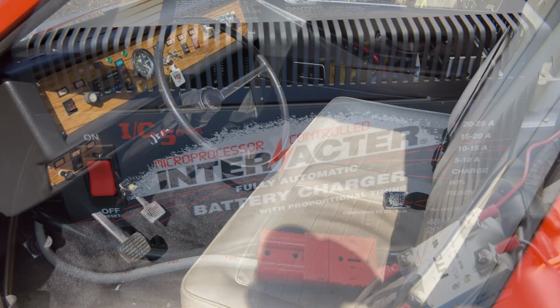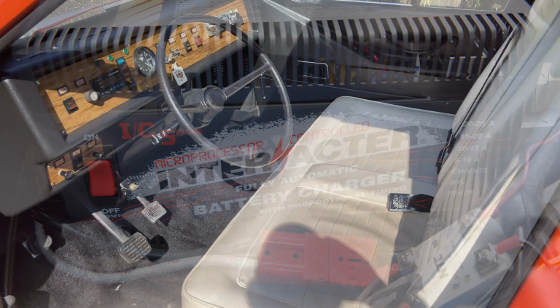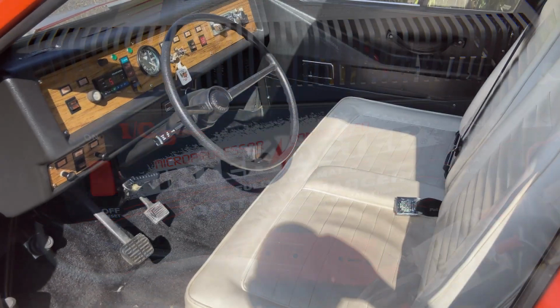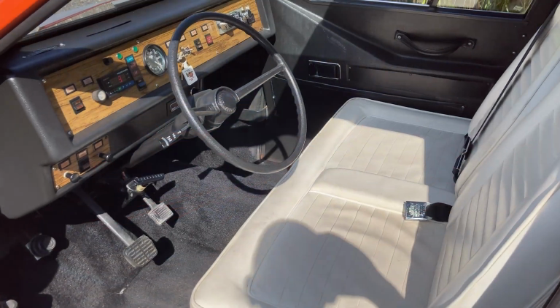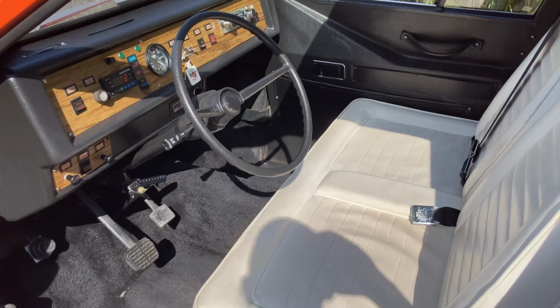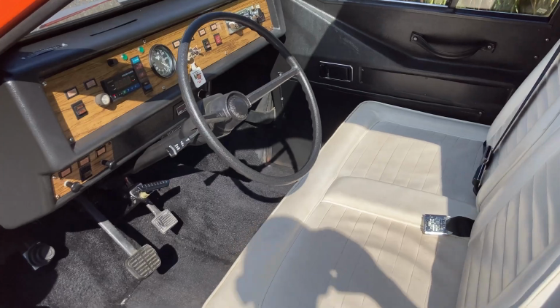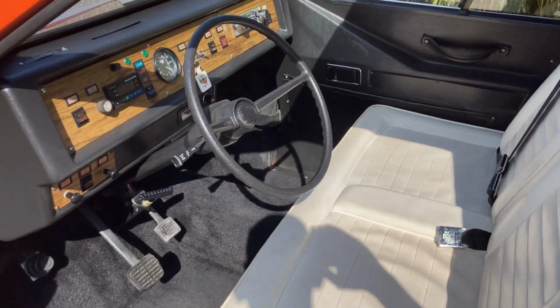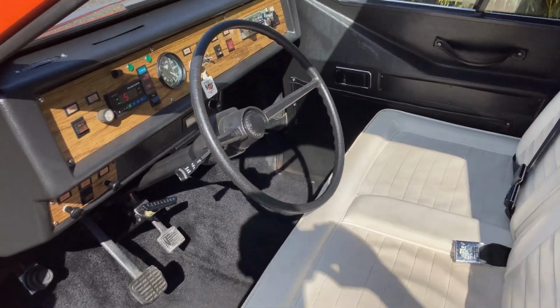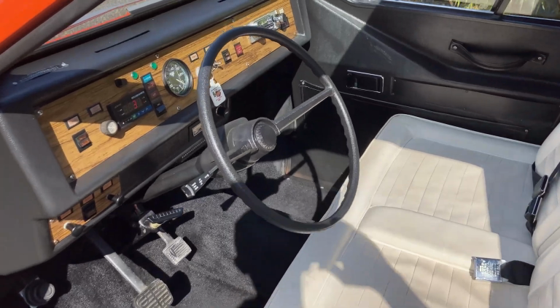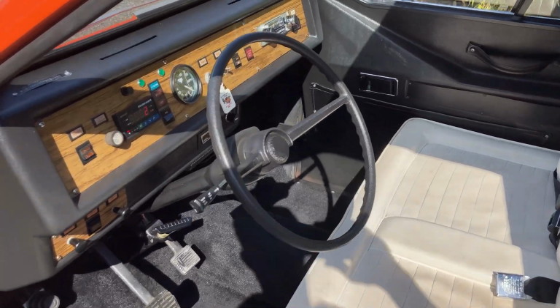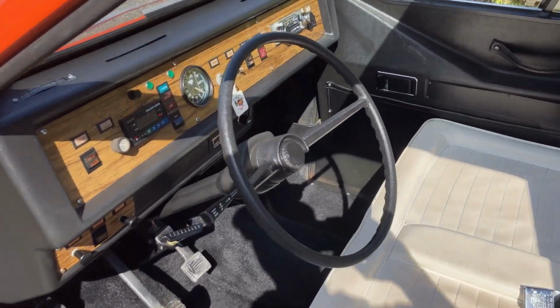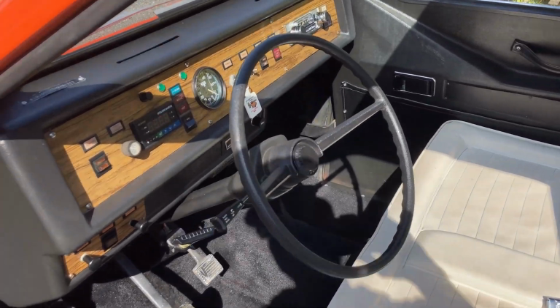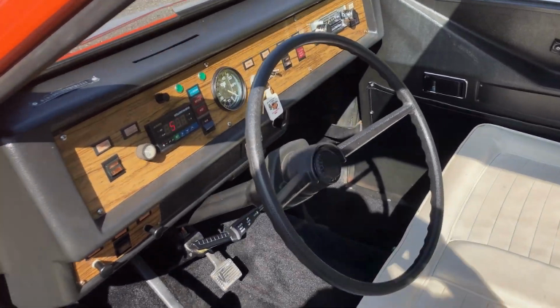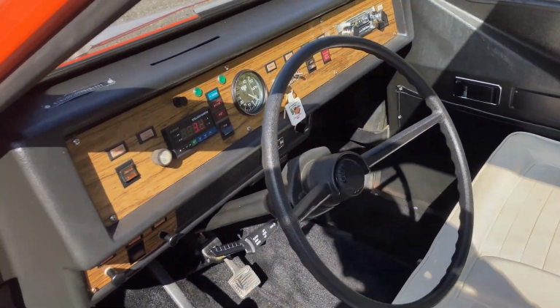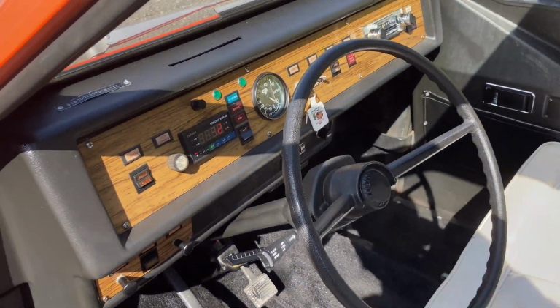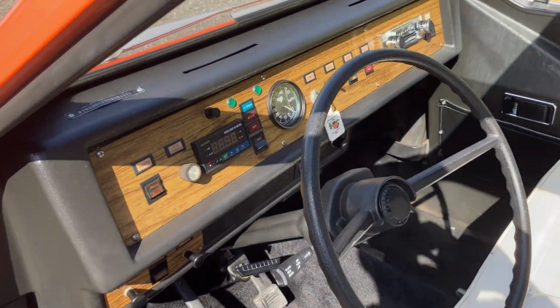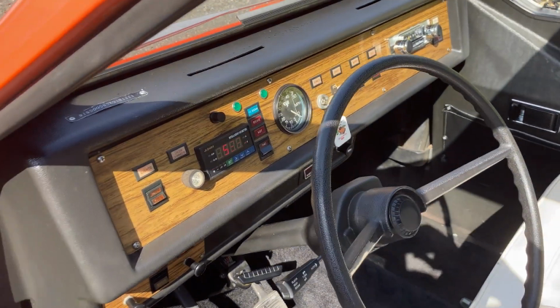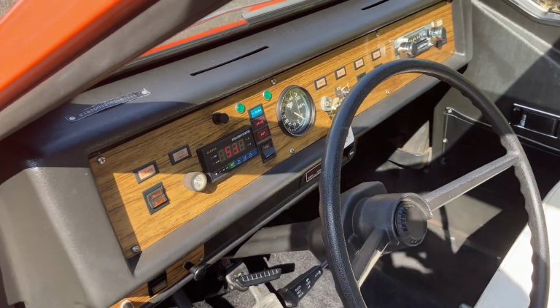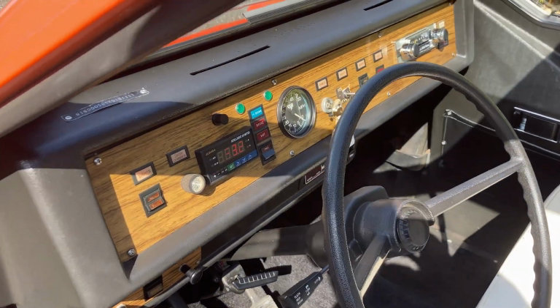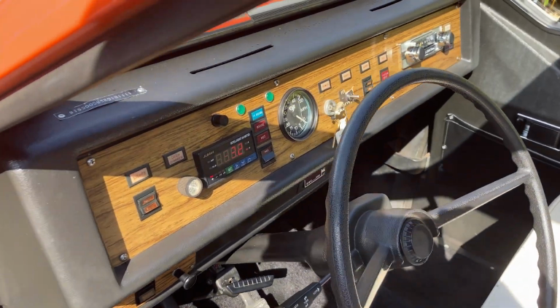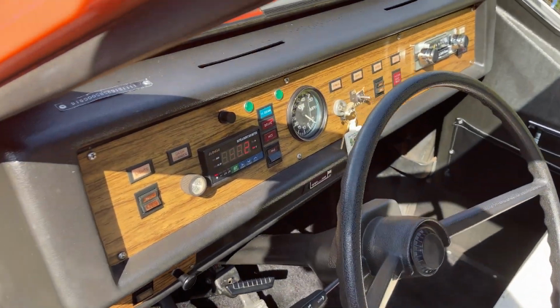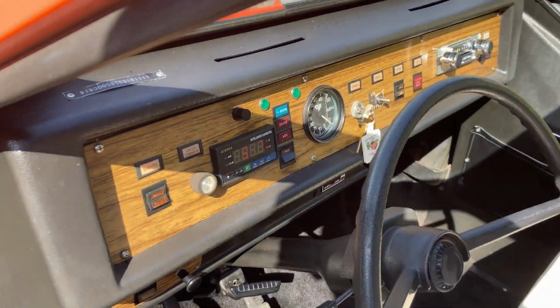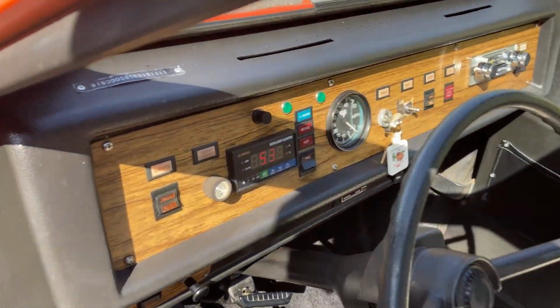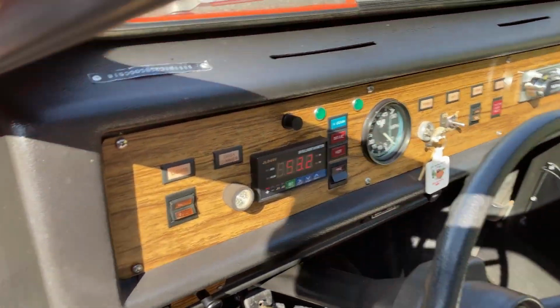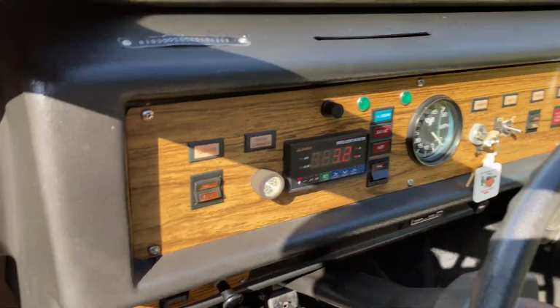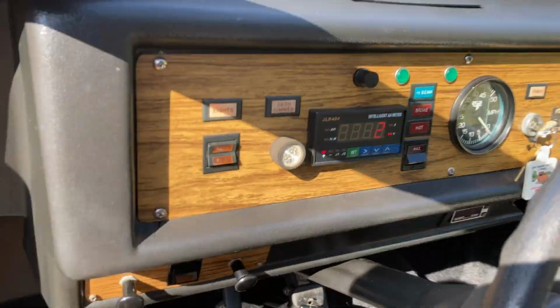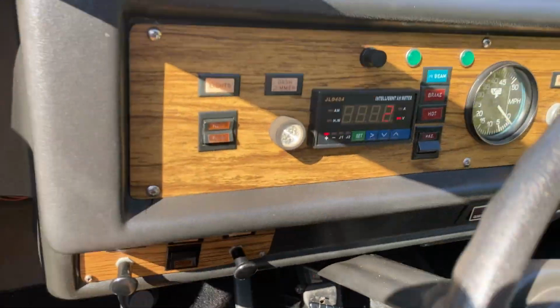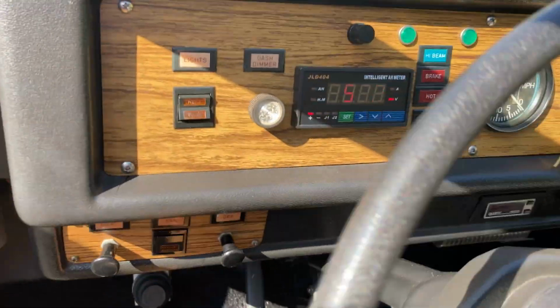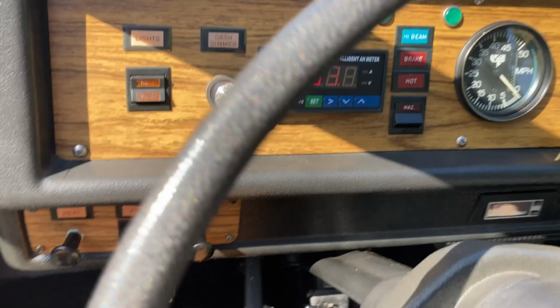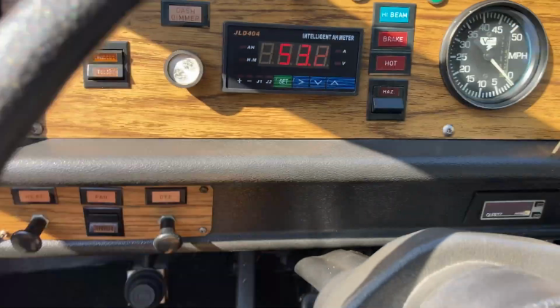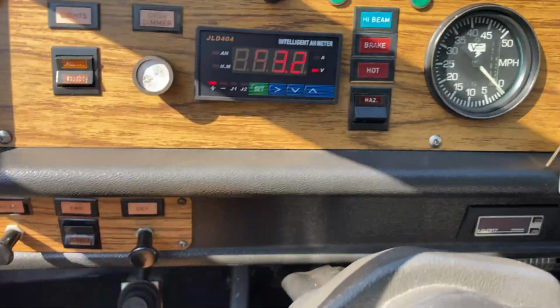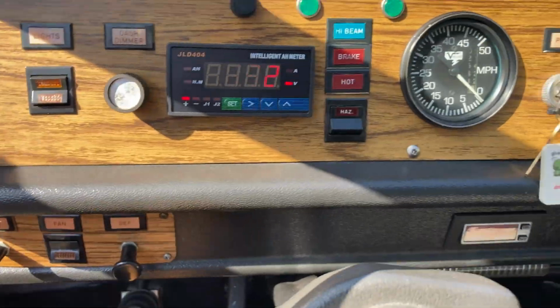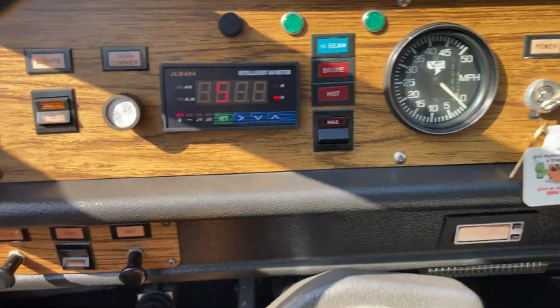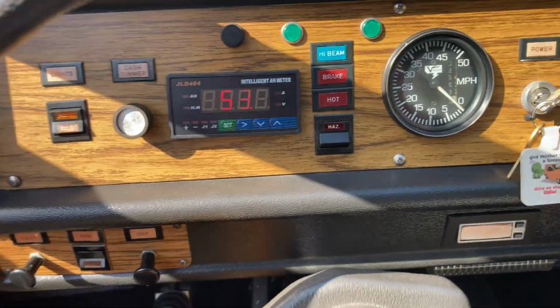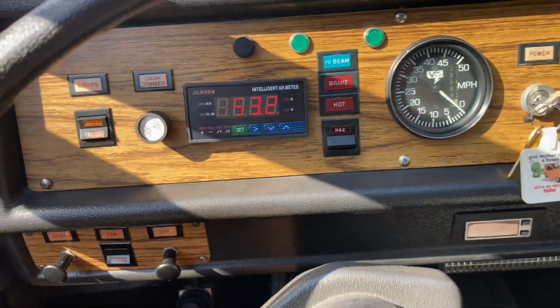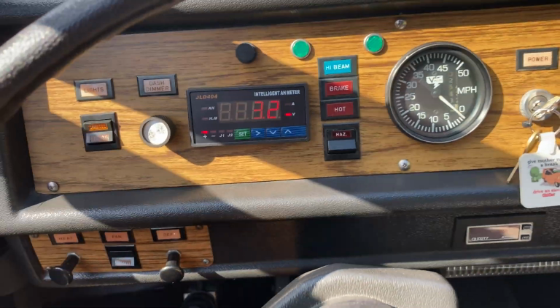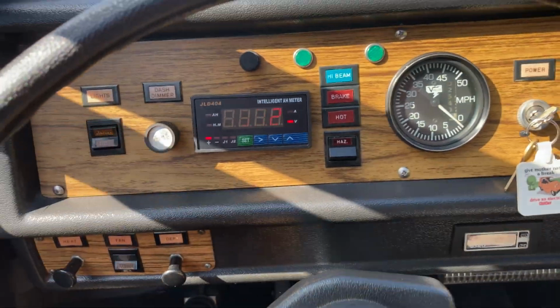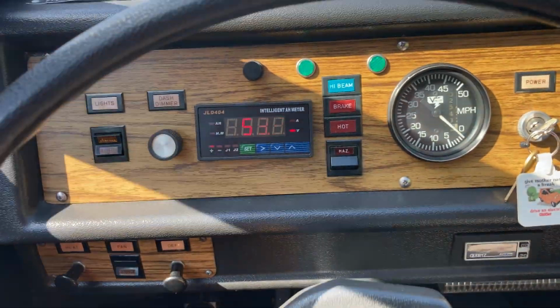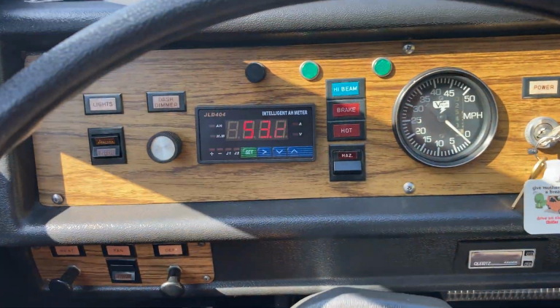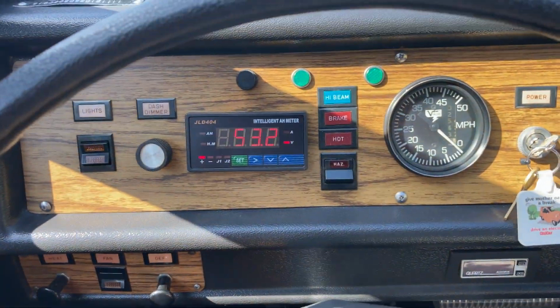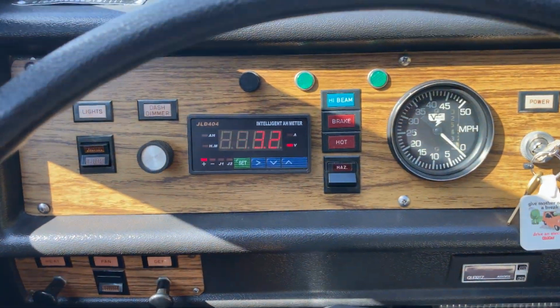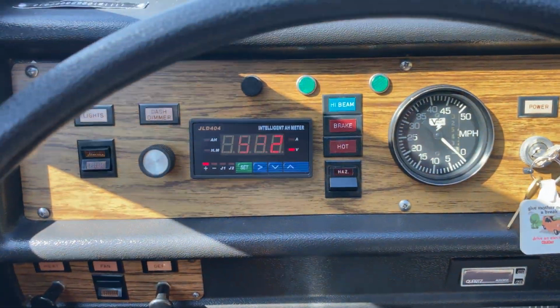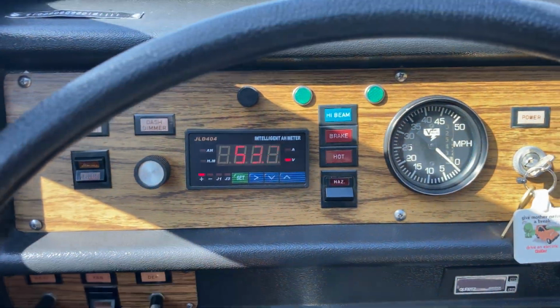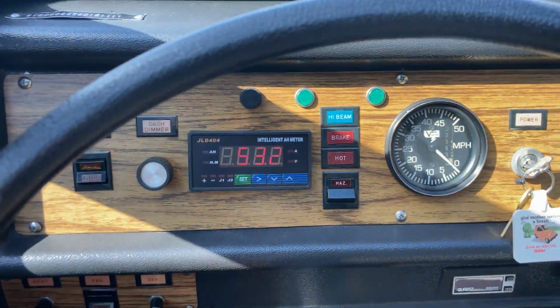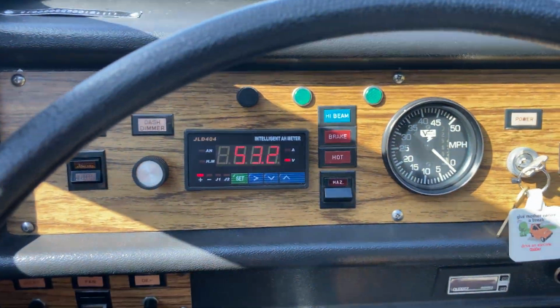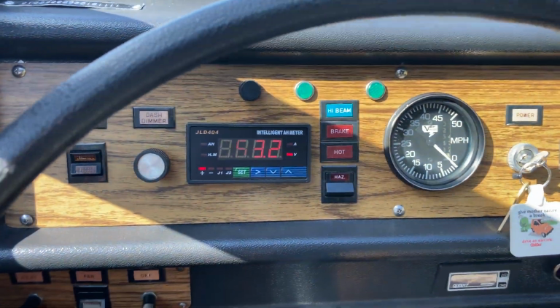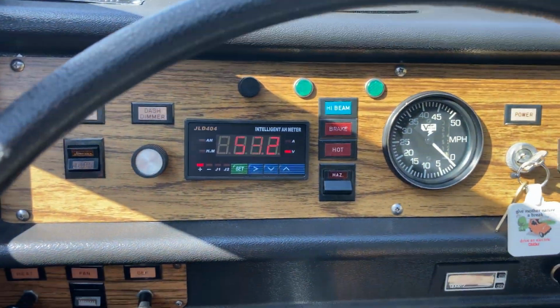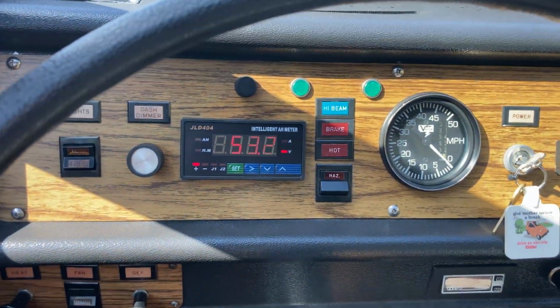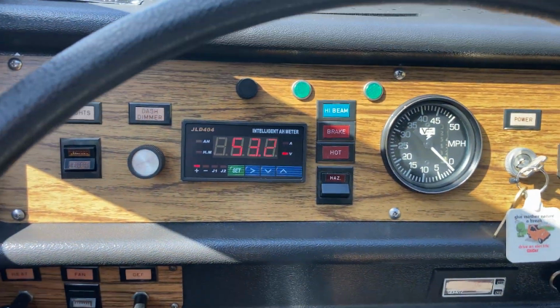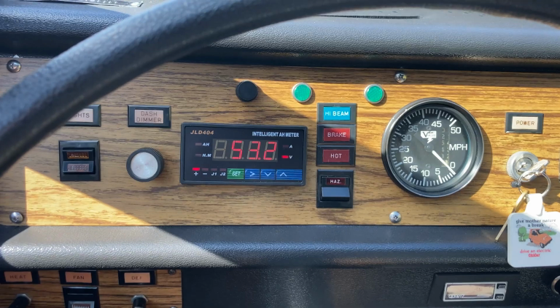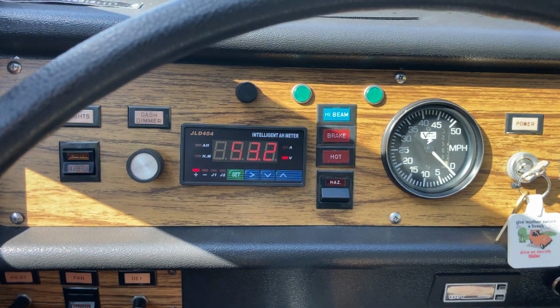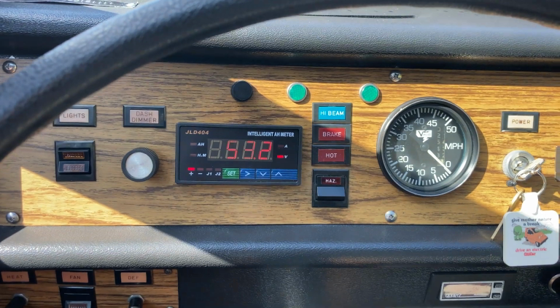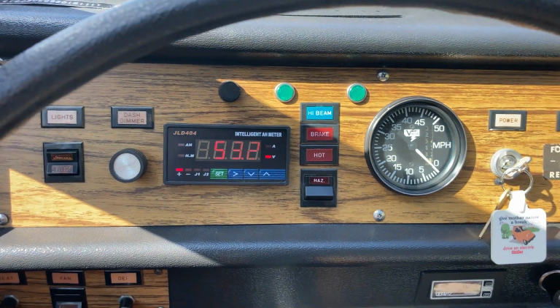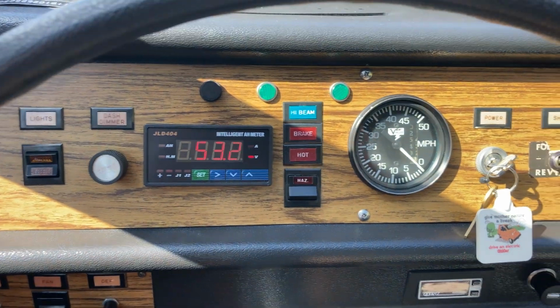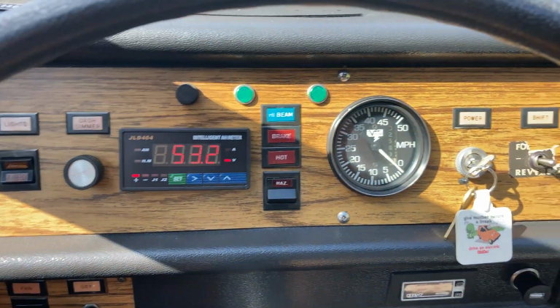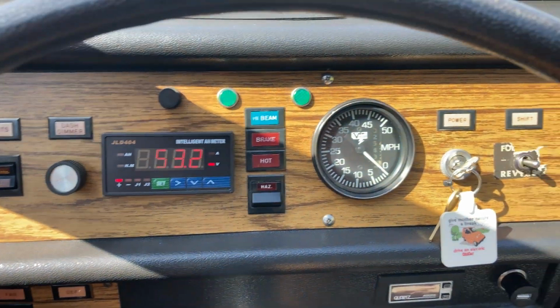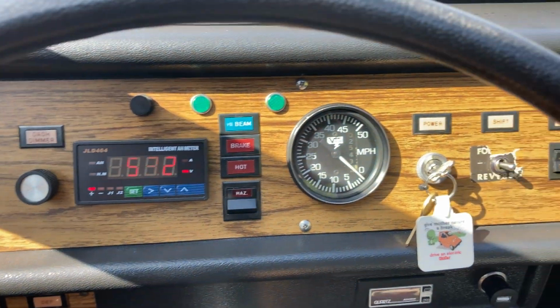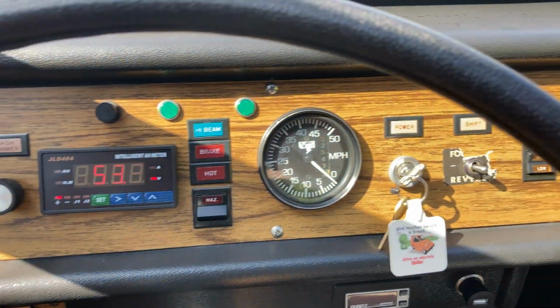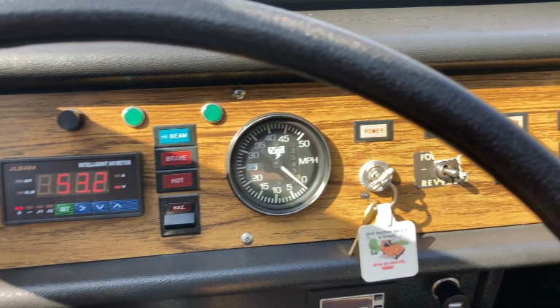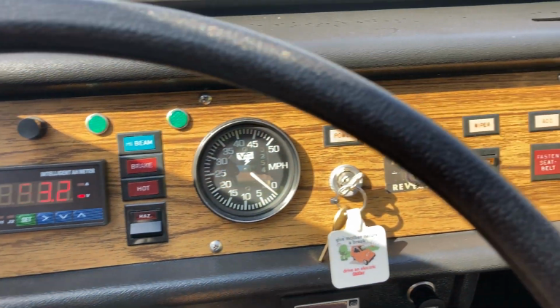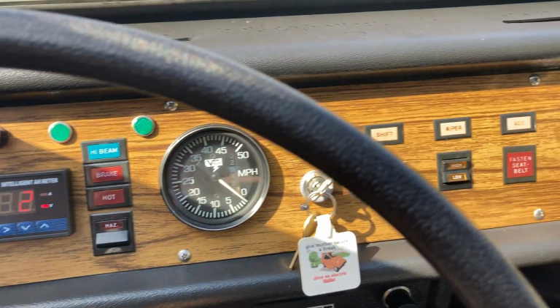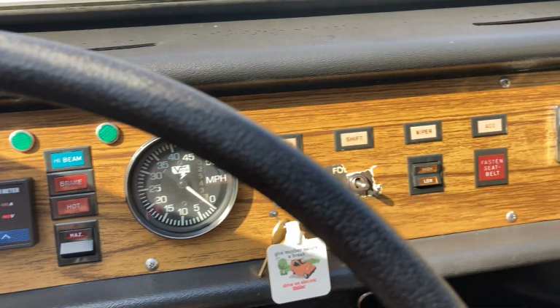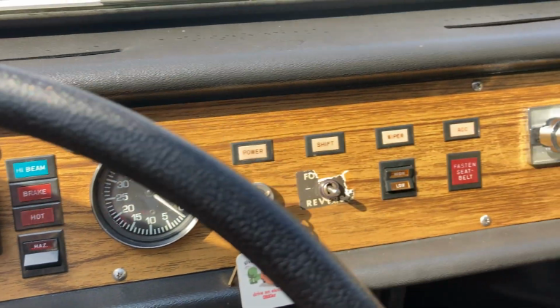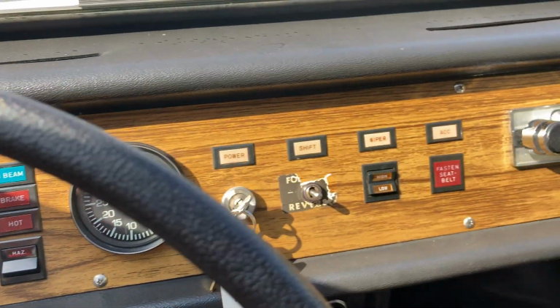So let's take a look, let's get behind the wheel, let's get this on the road and see what it's all about.